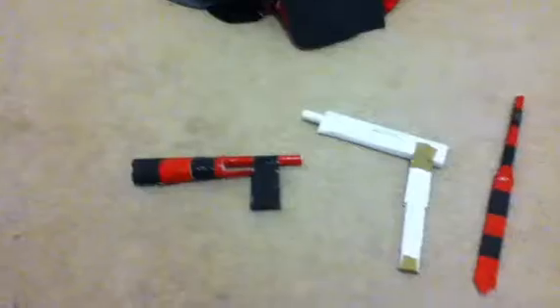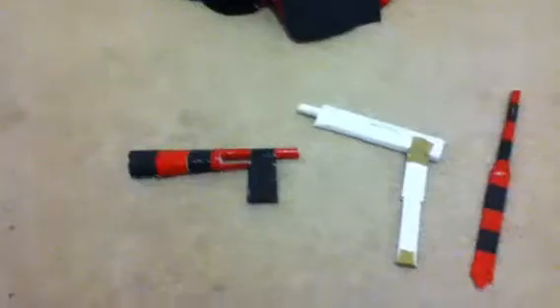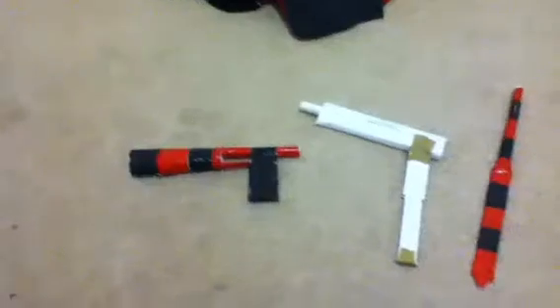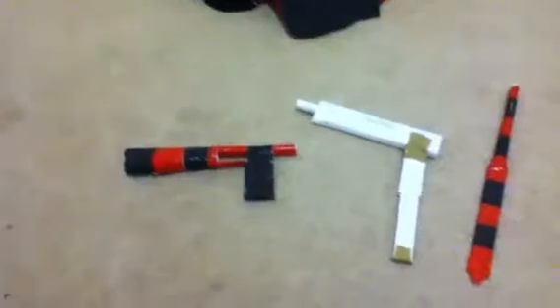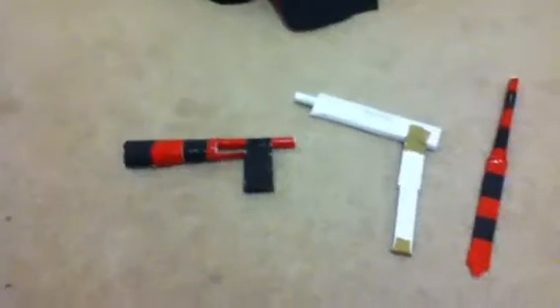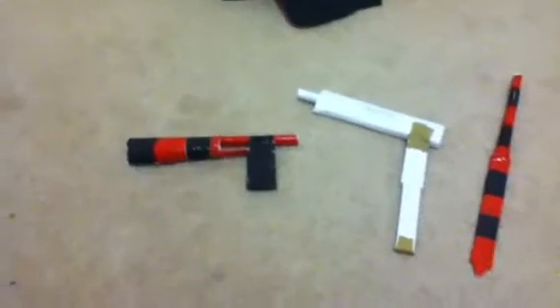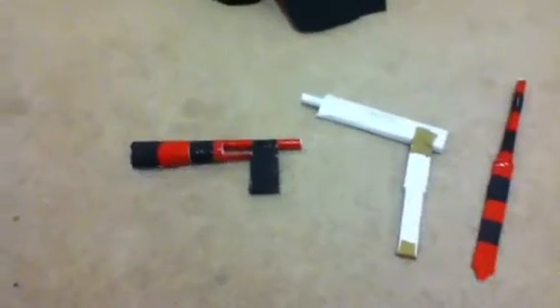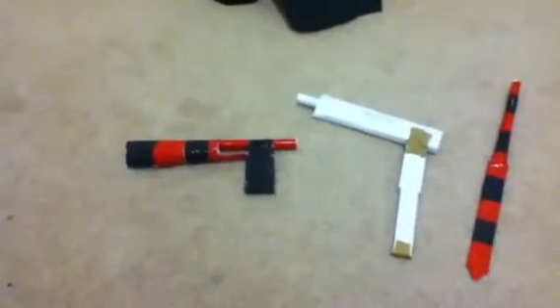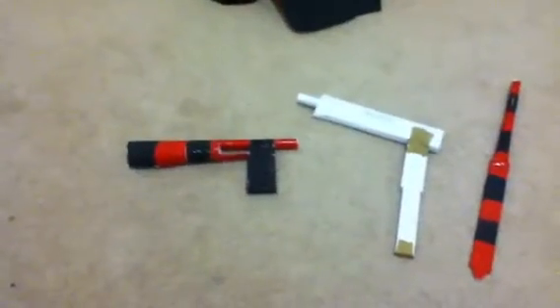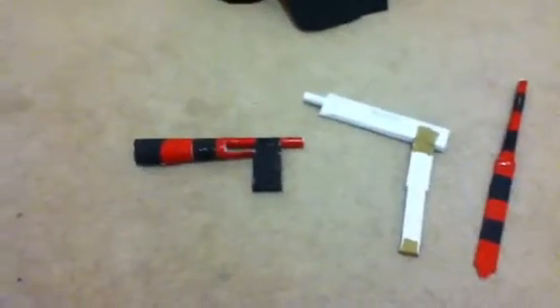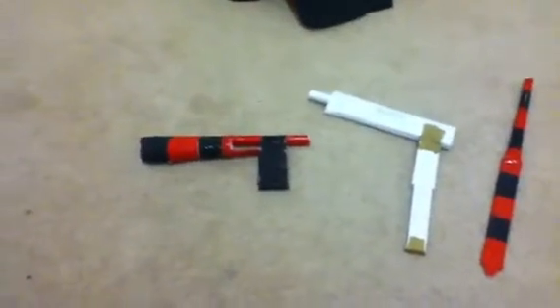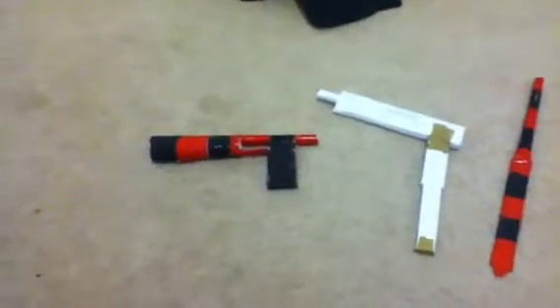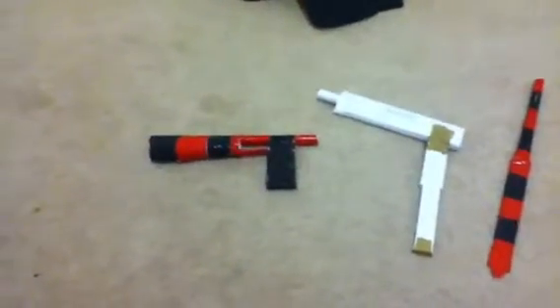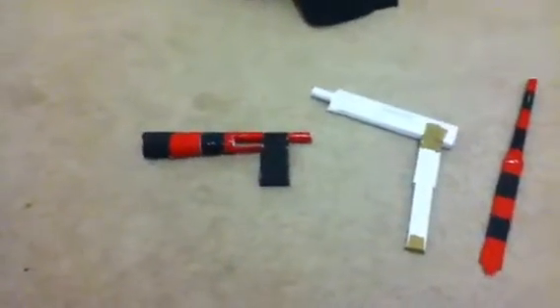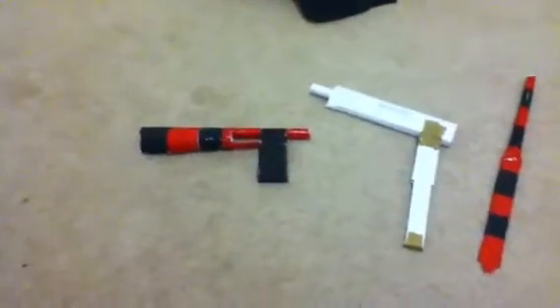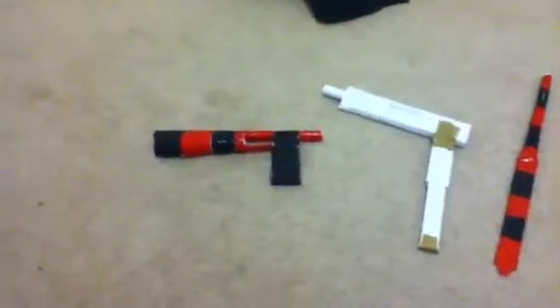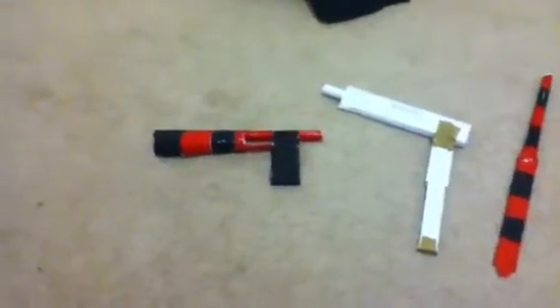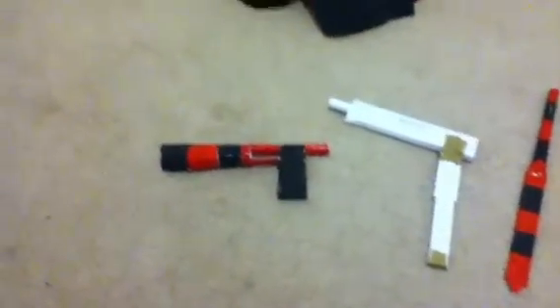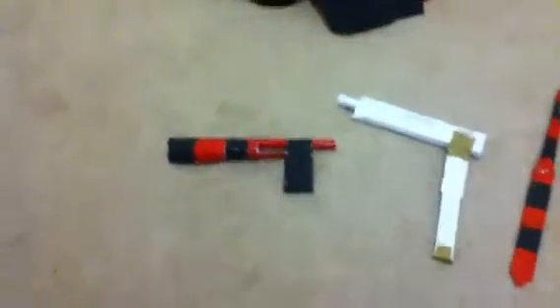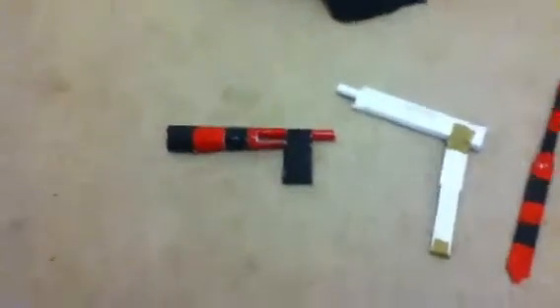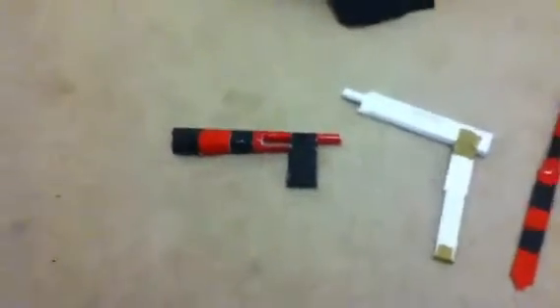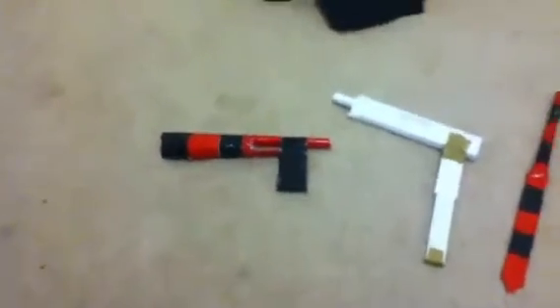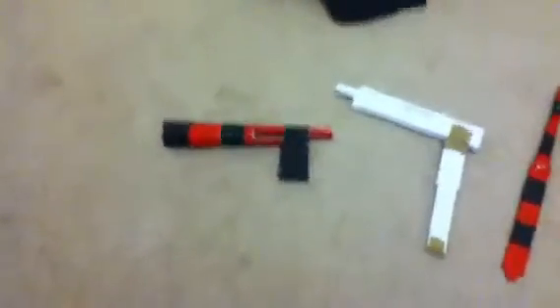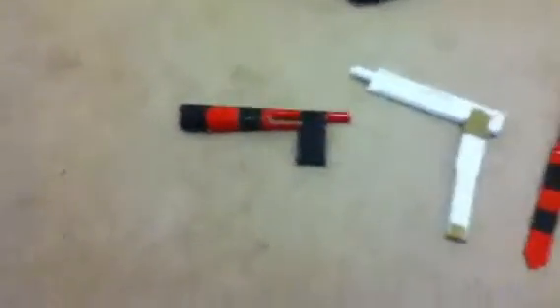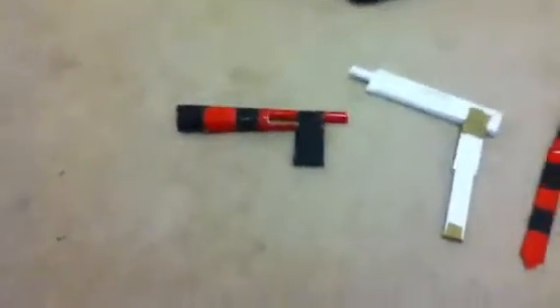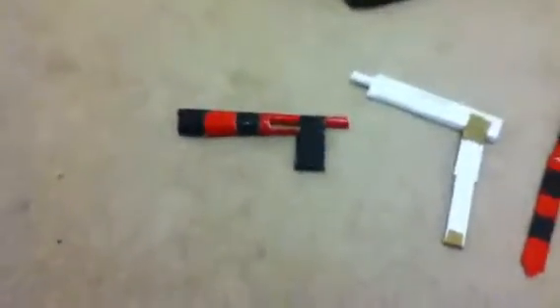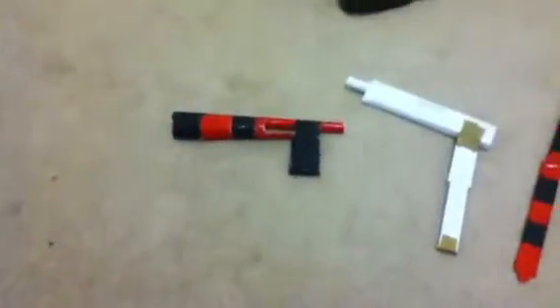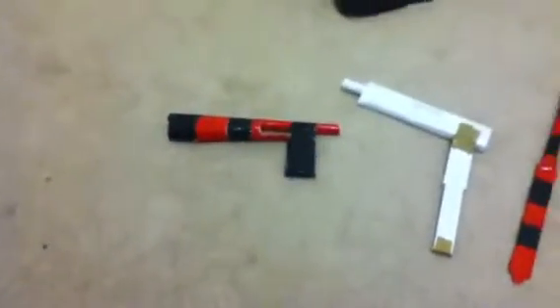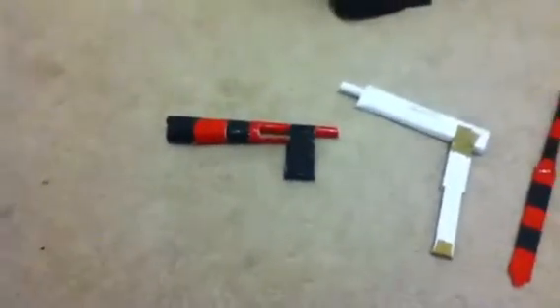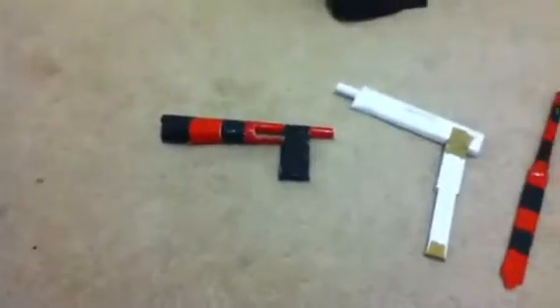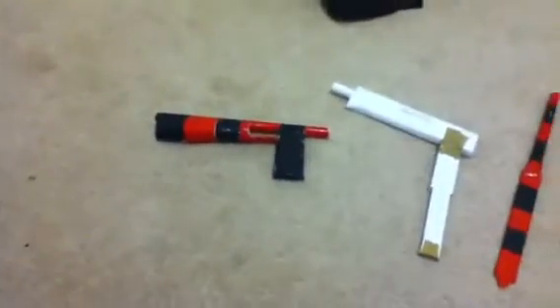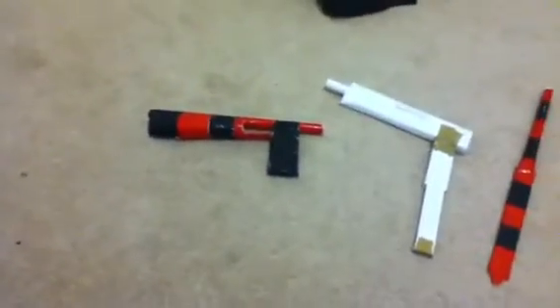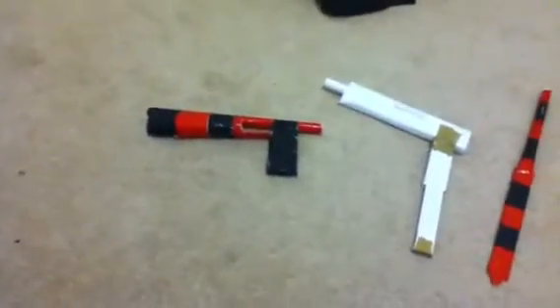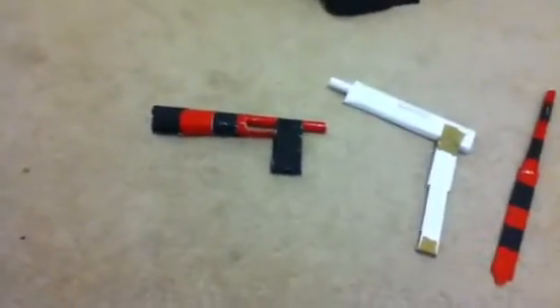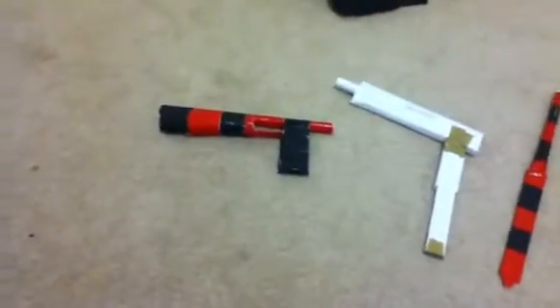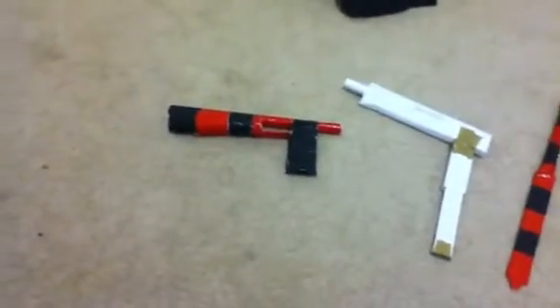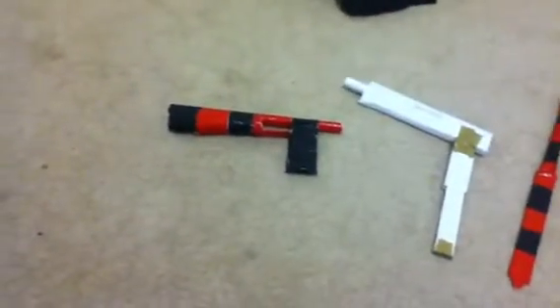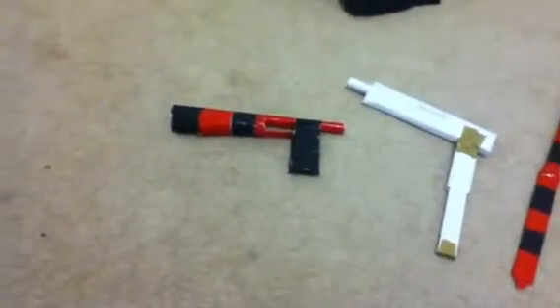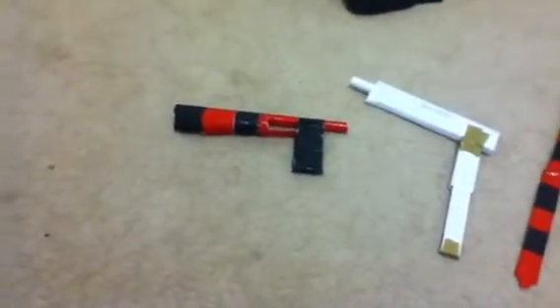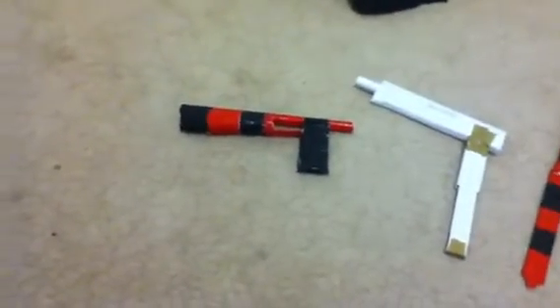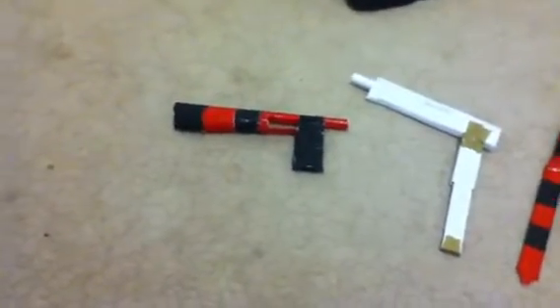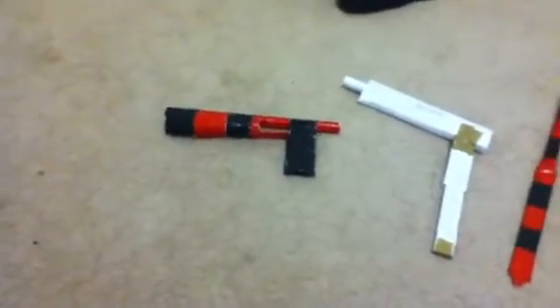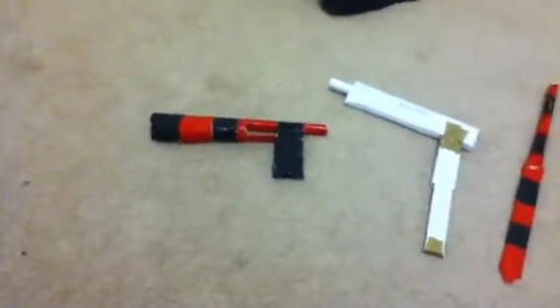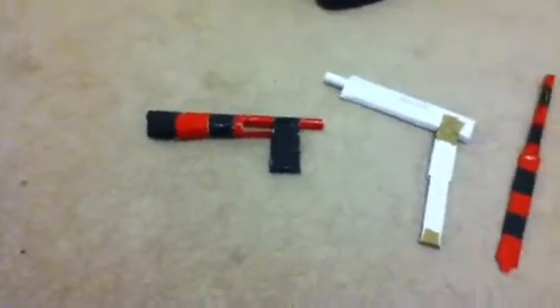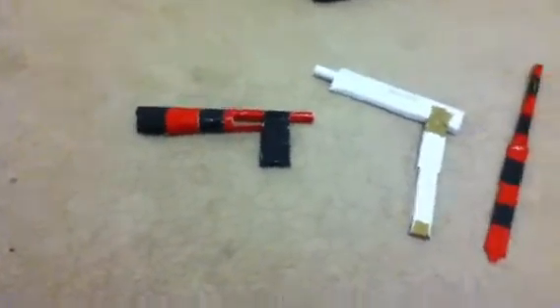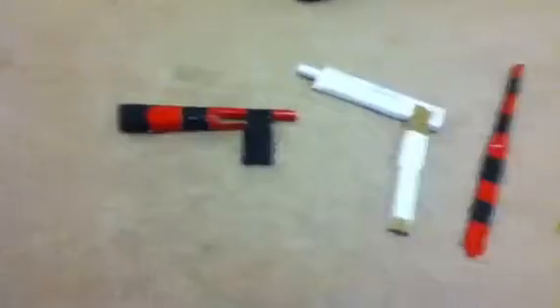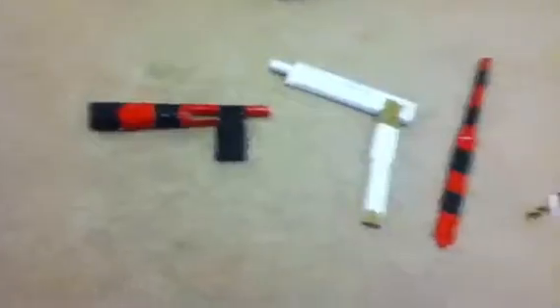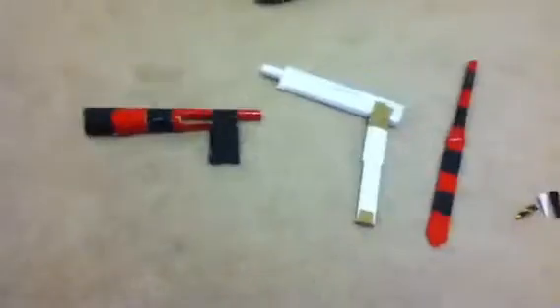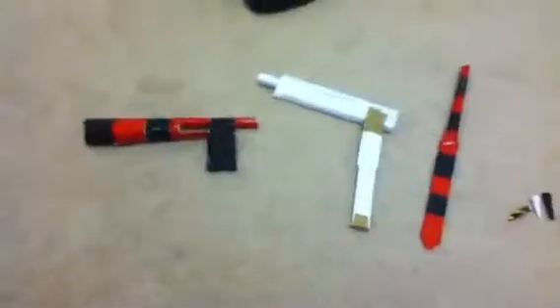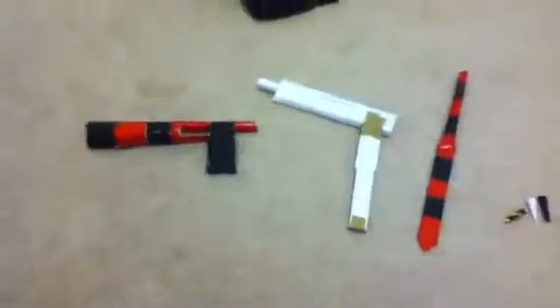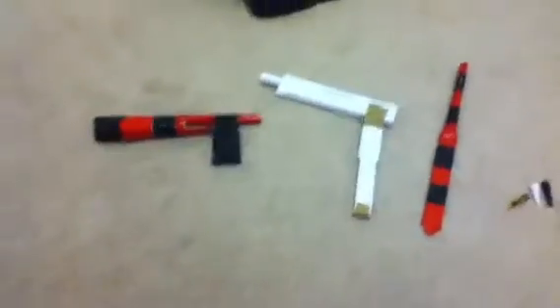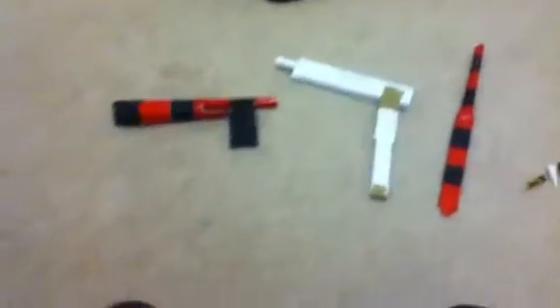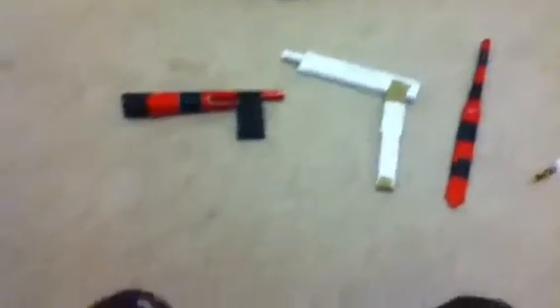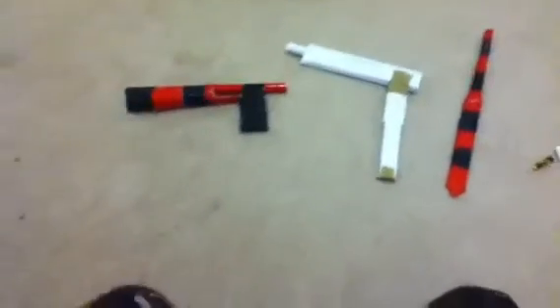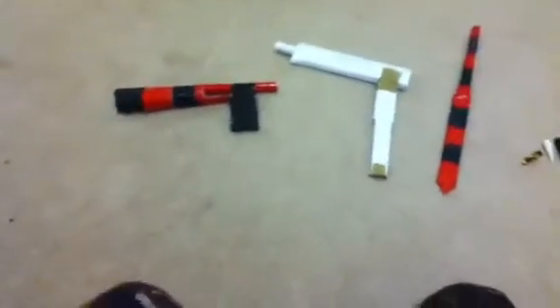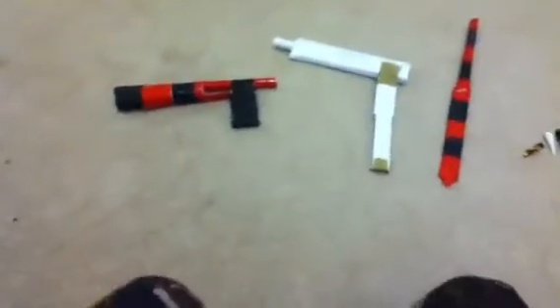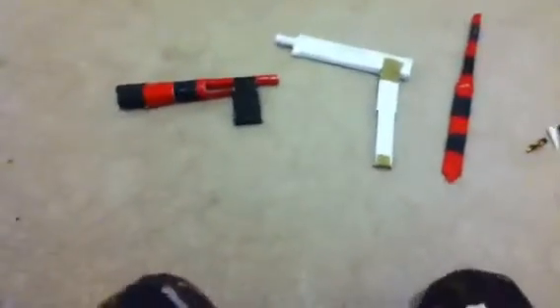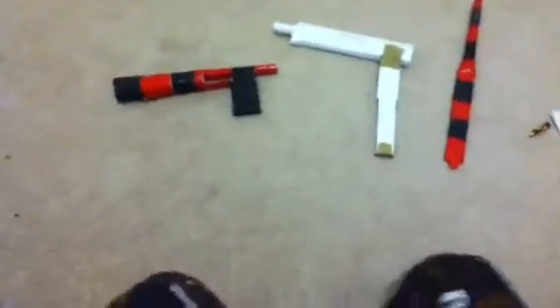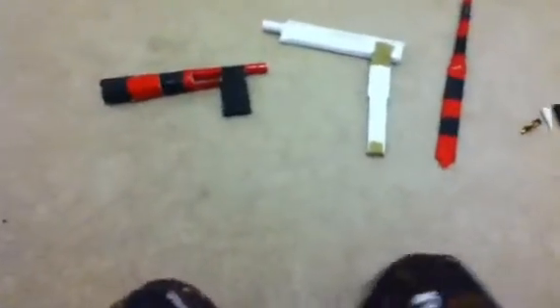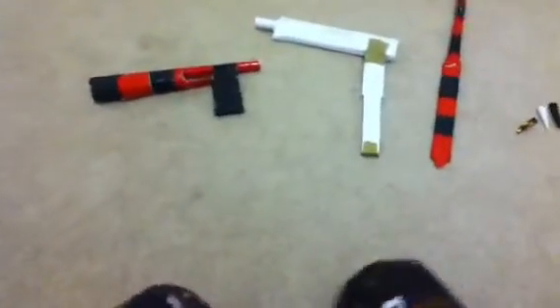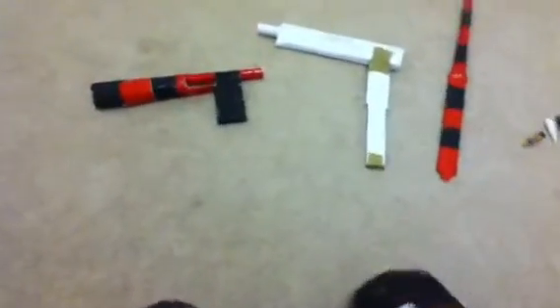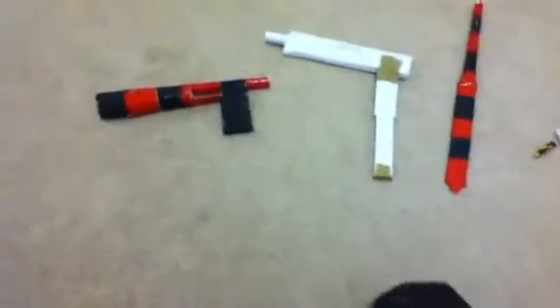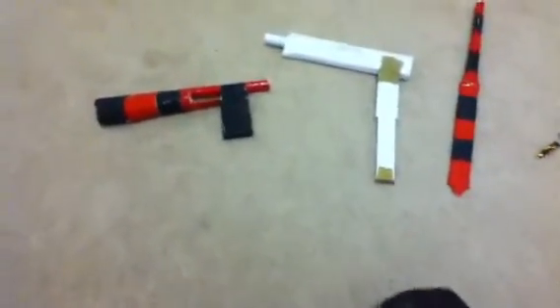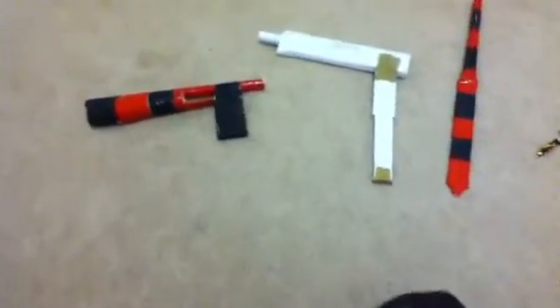Hey everybody, it's Mr. Endog1000 here, and this is my second paper gun update.